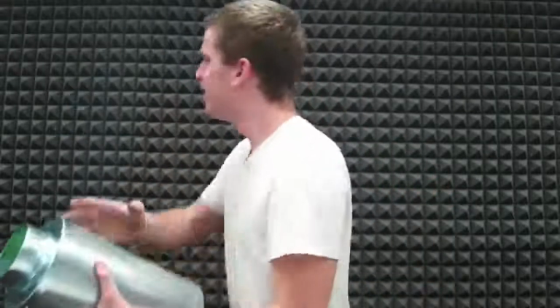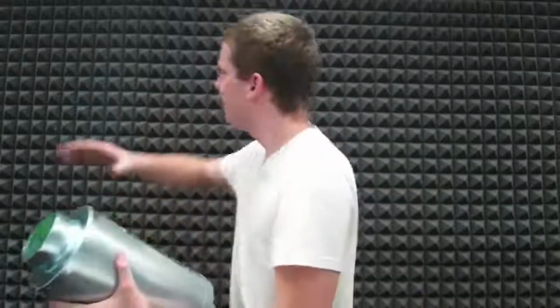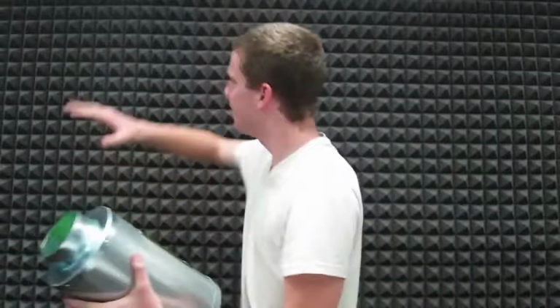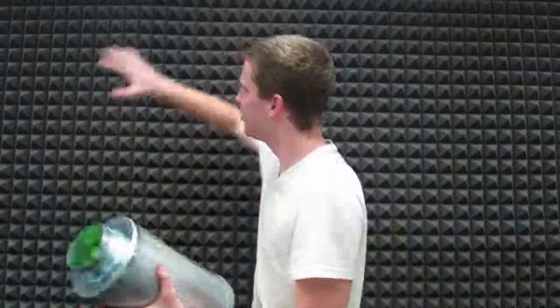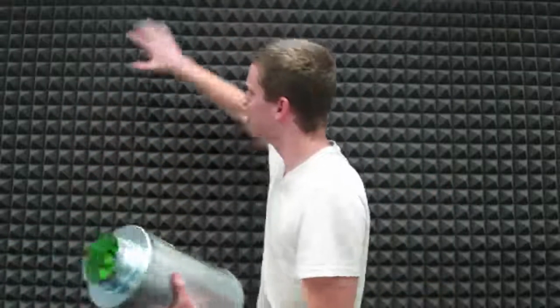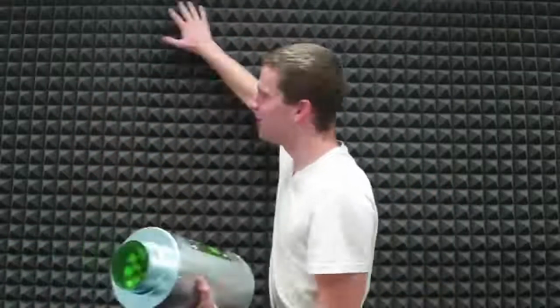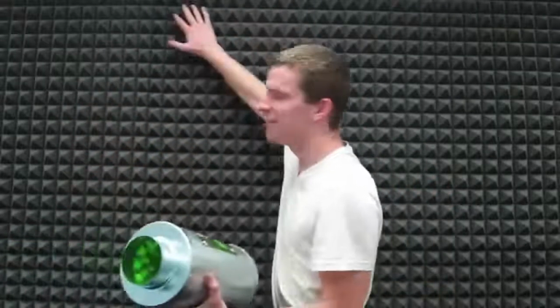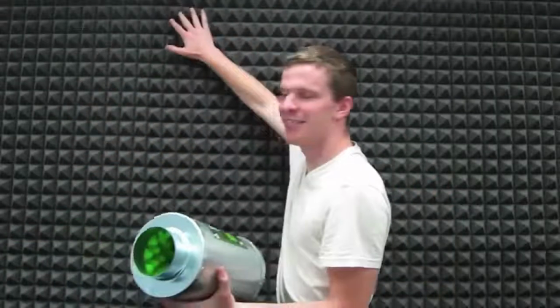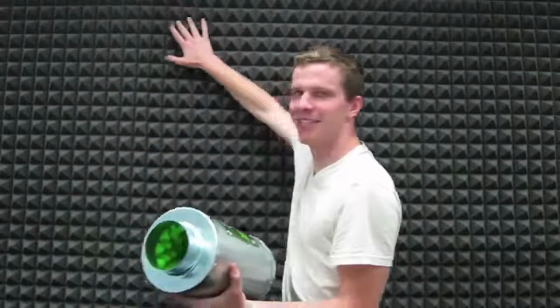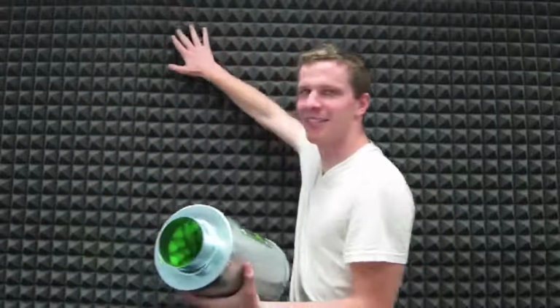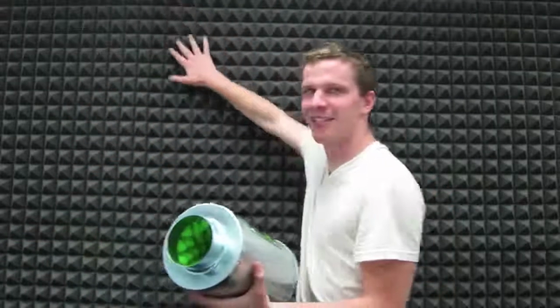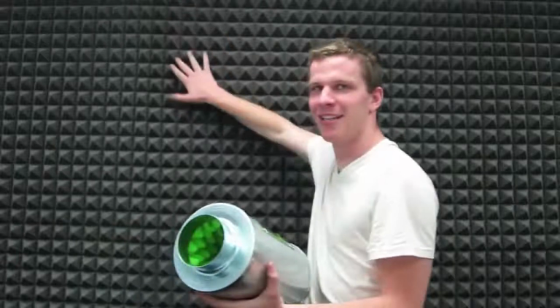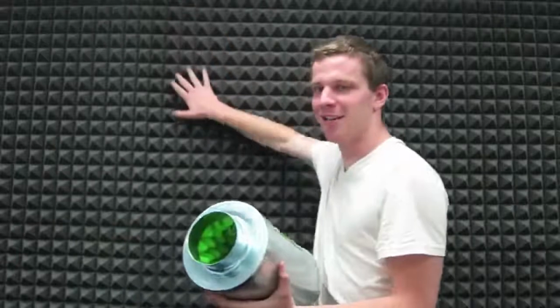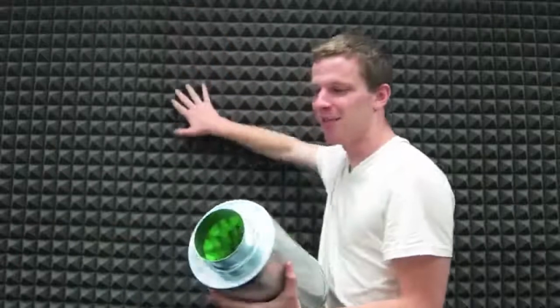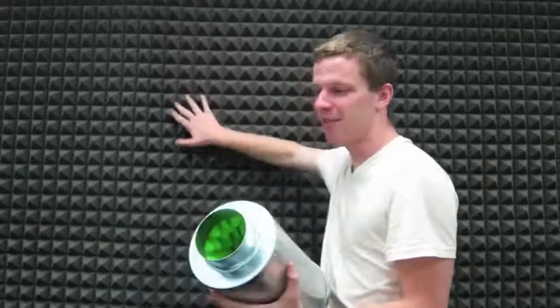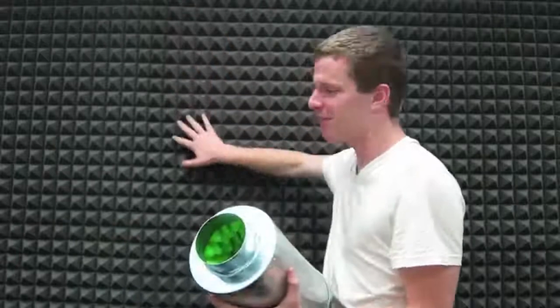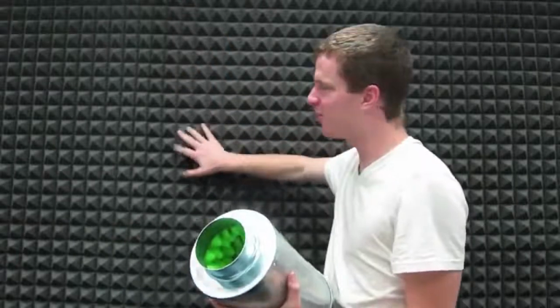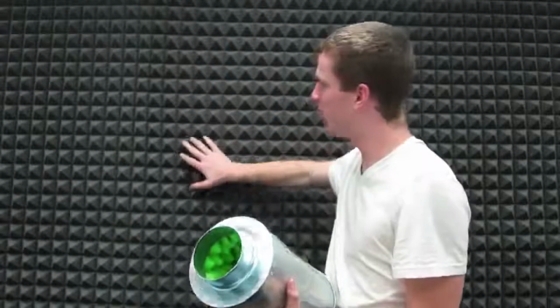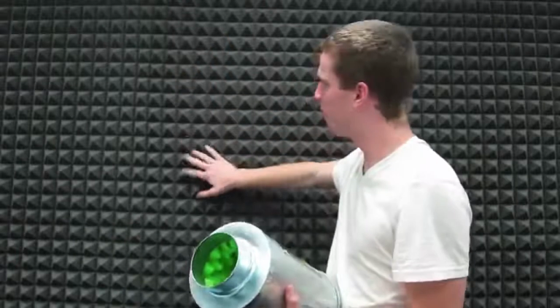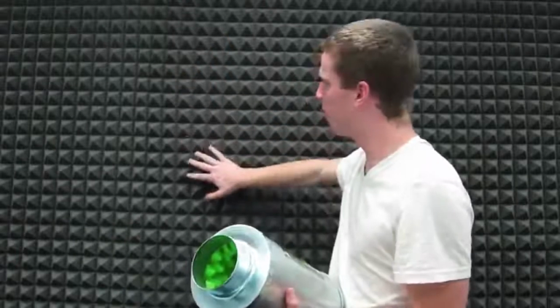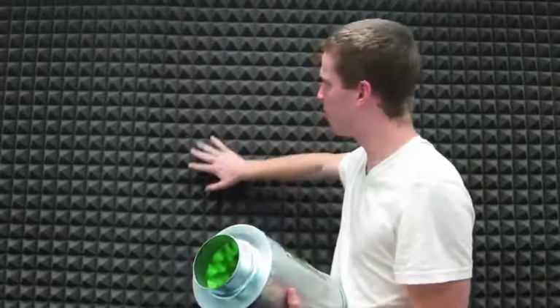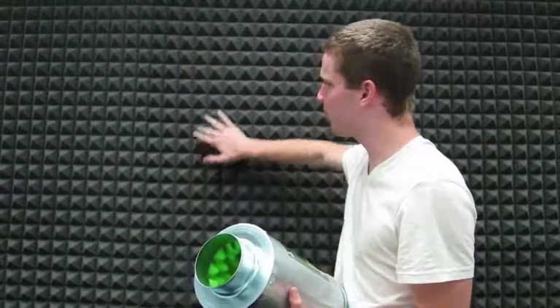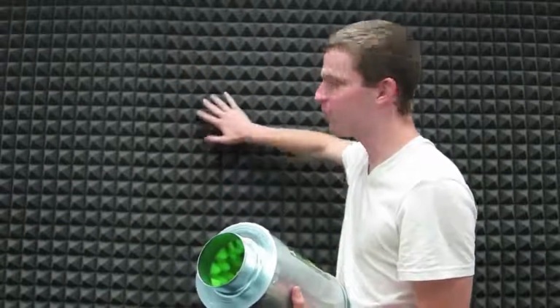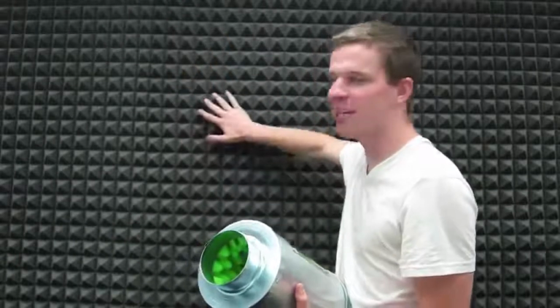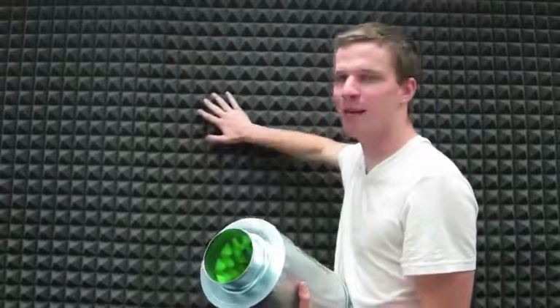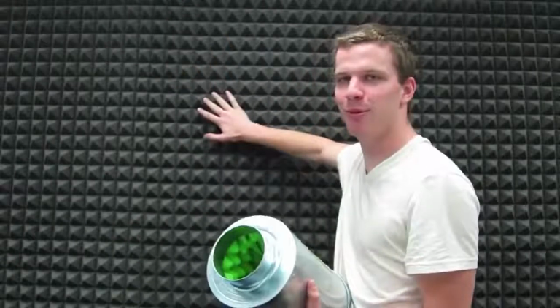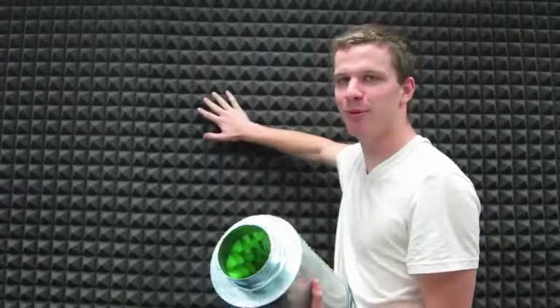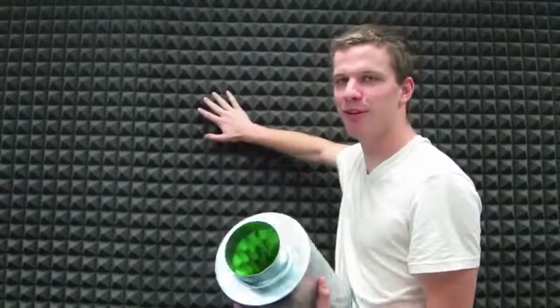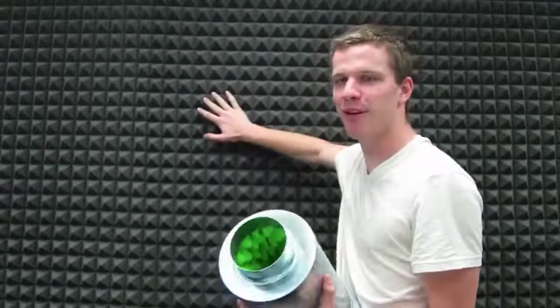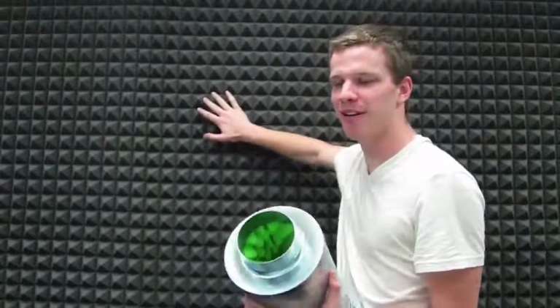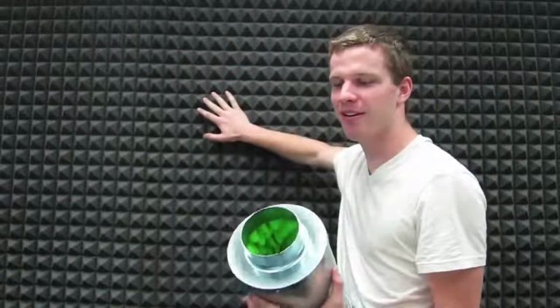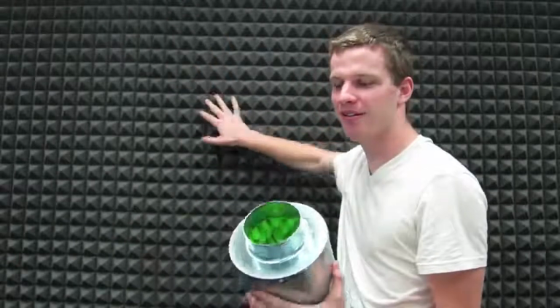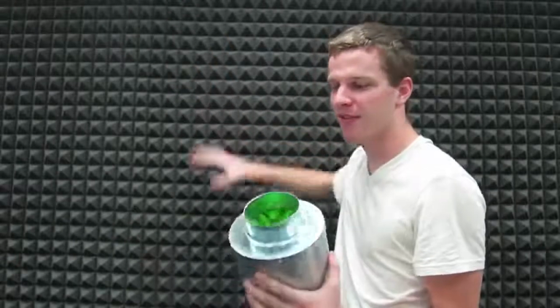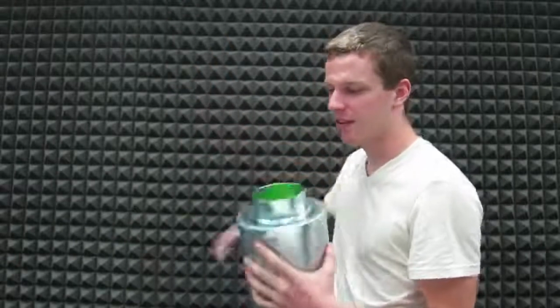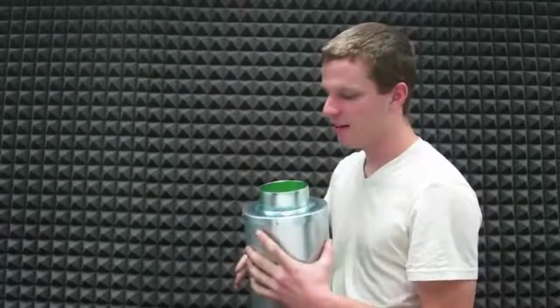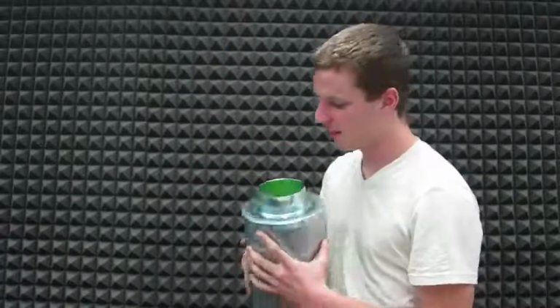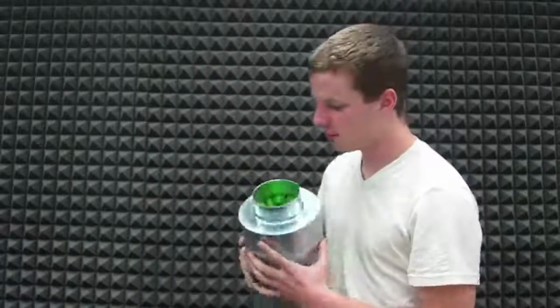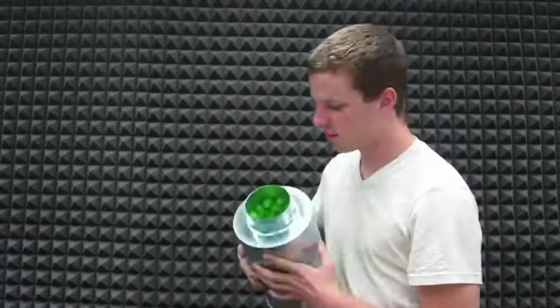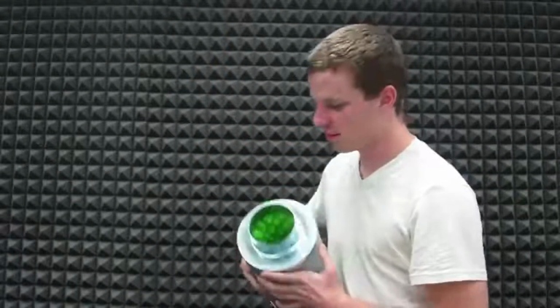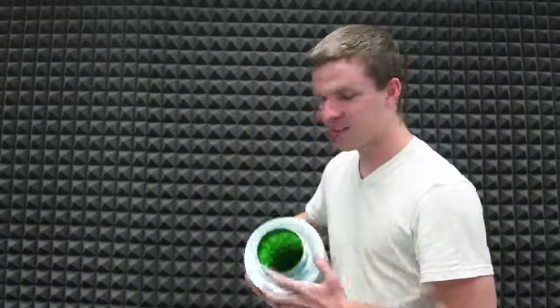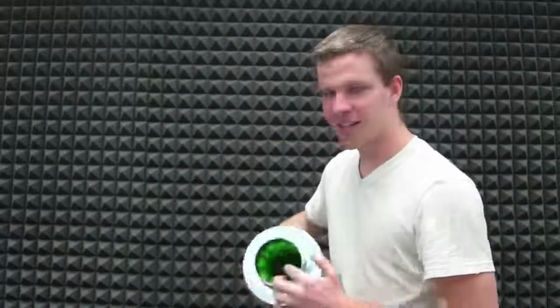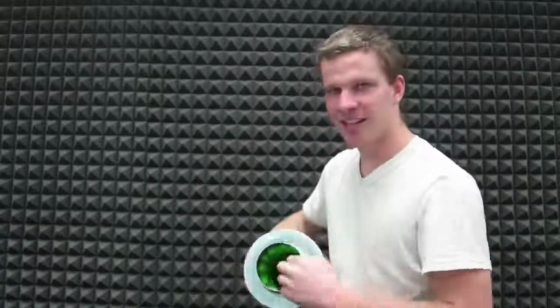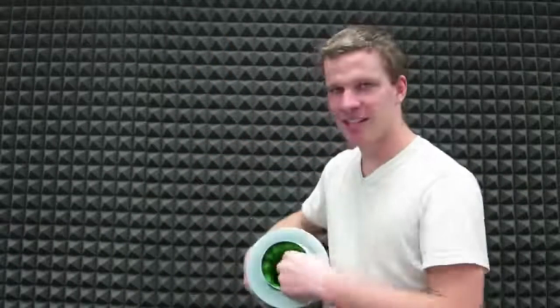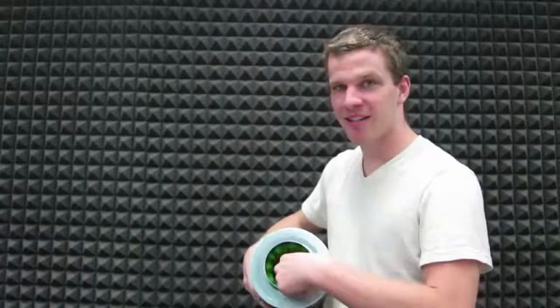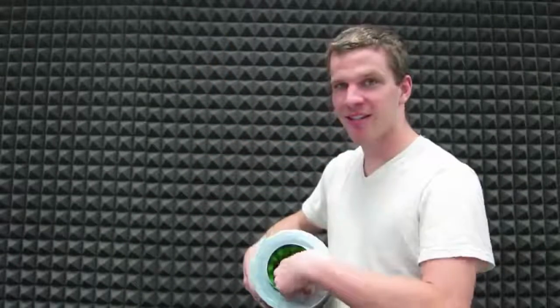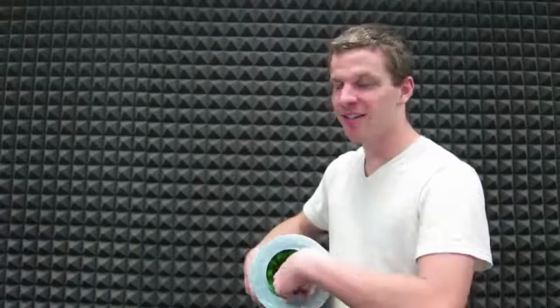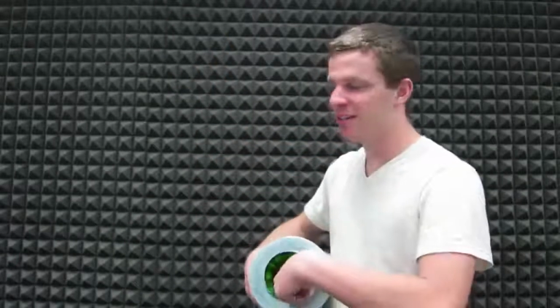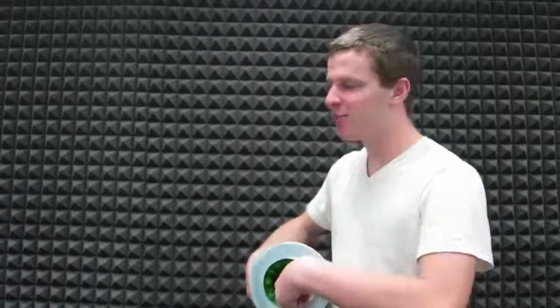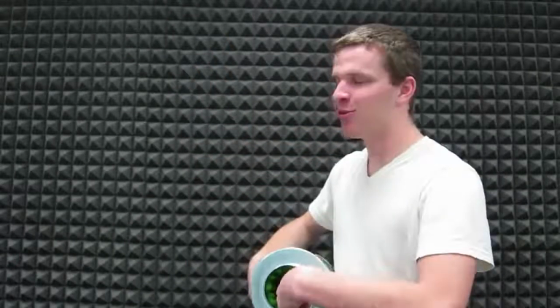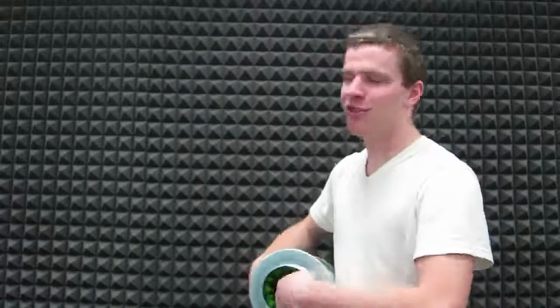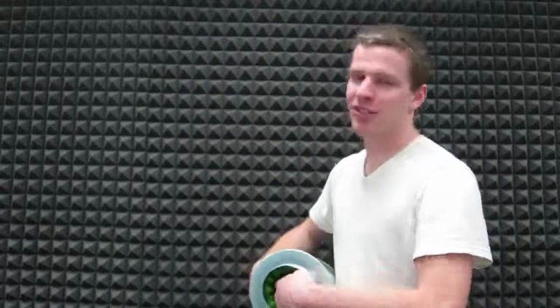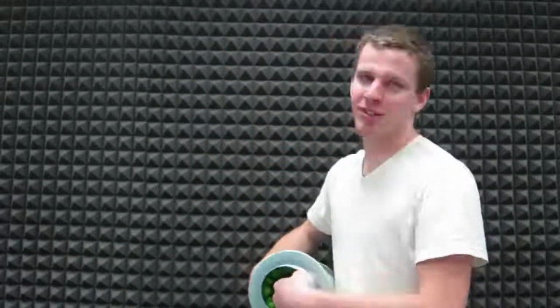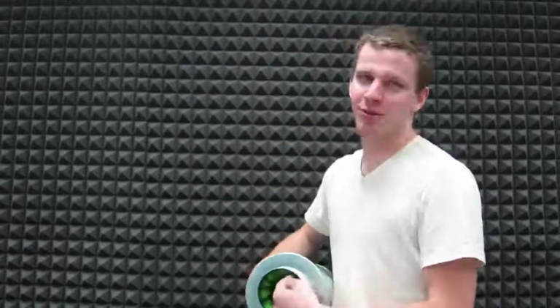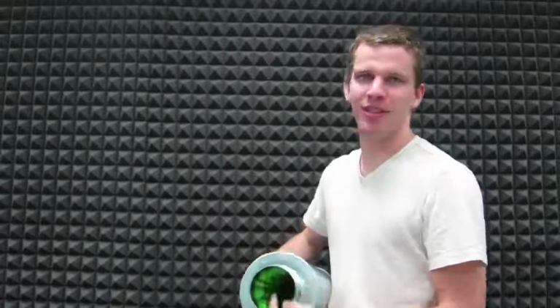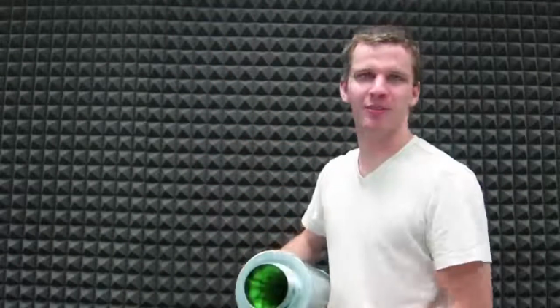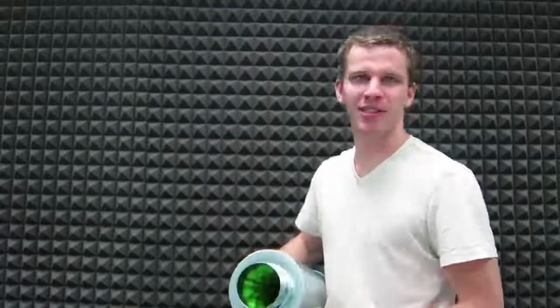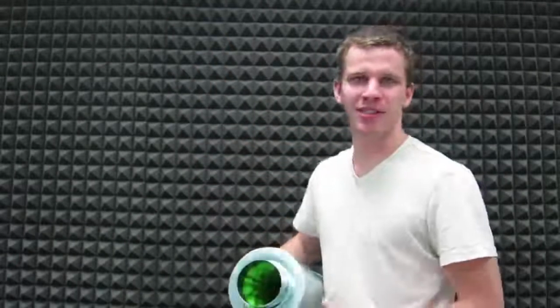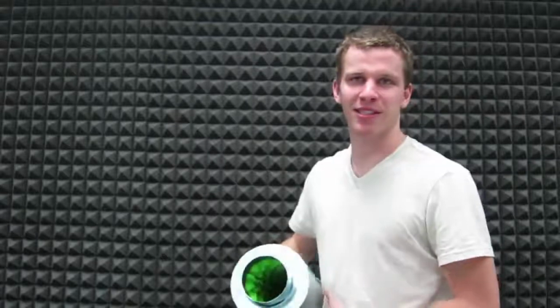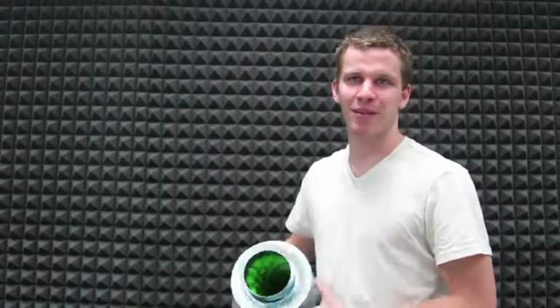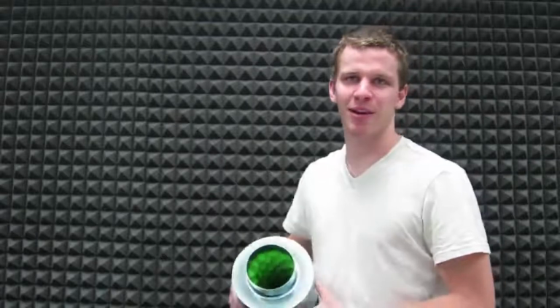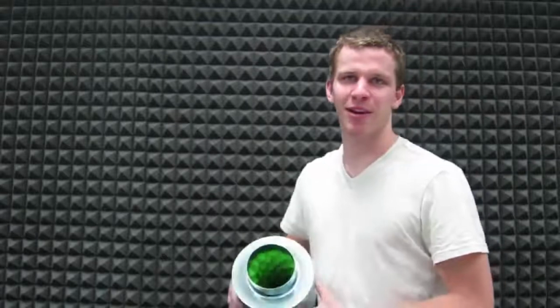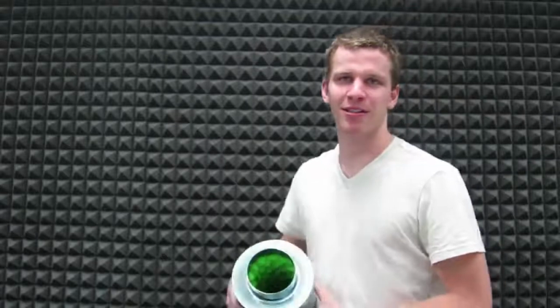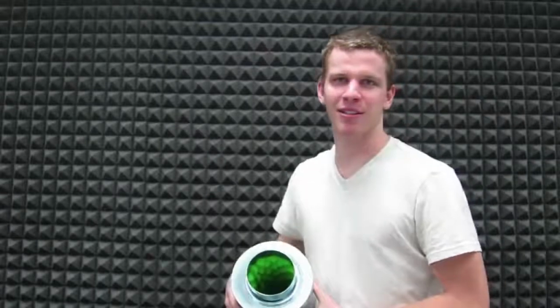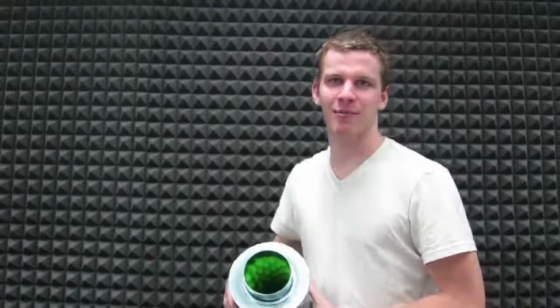As you can see, this is what professional sound booths are made of. And it's inside here. This one's just green, but it's the same concept.